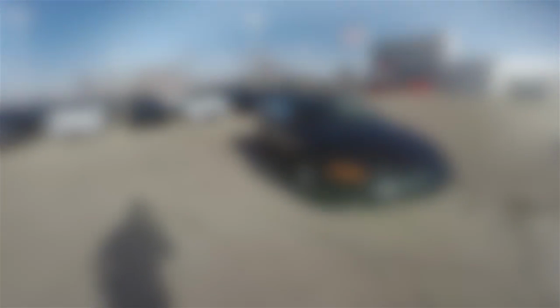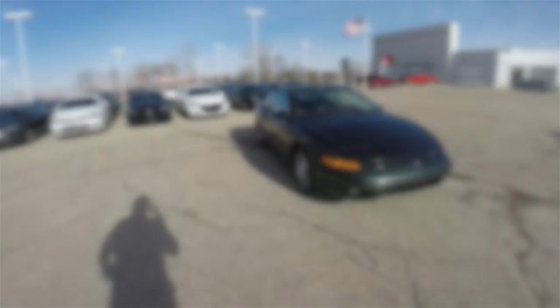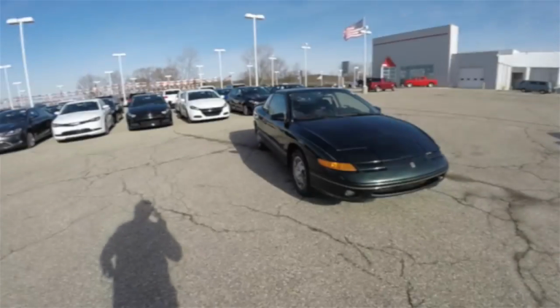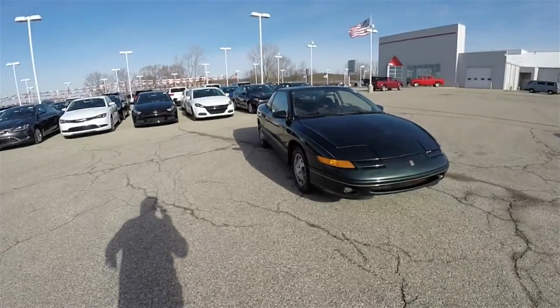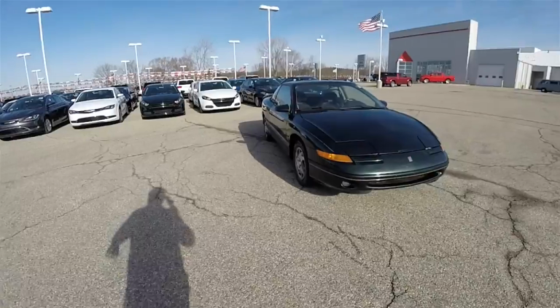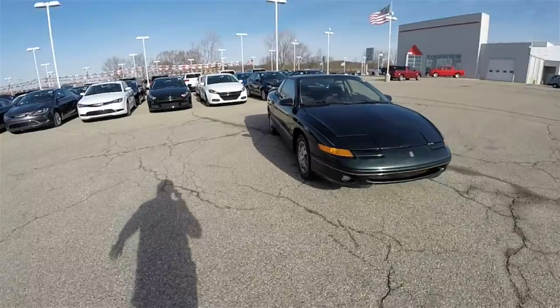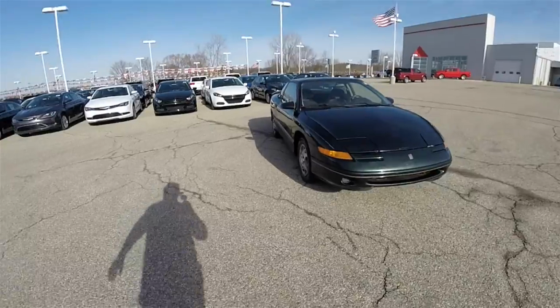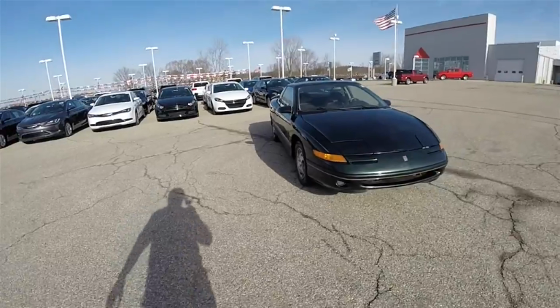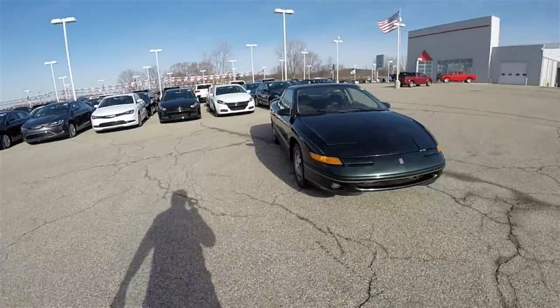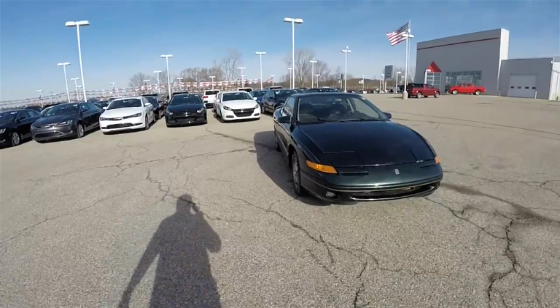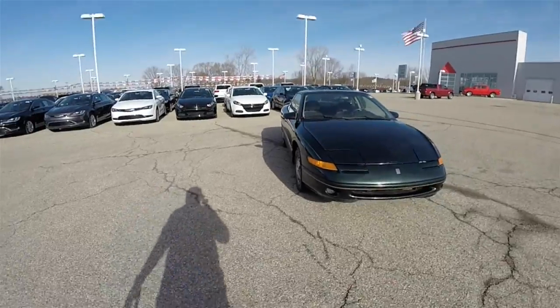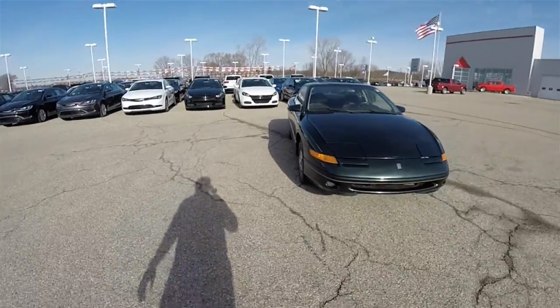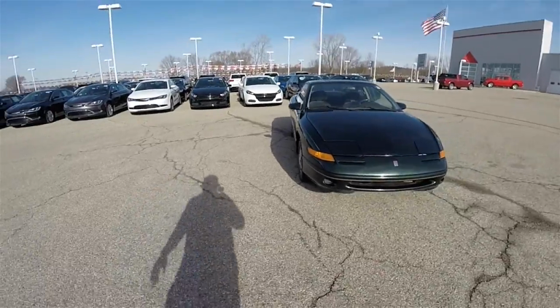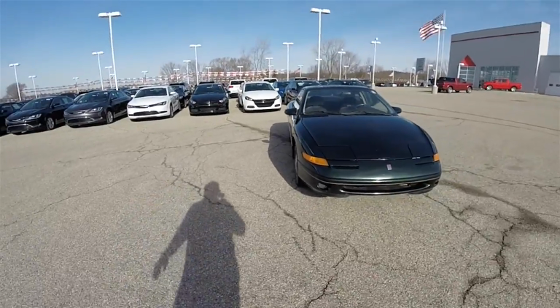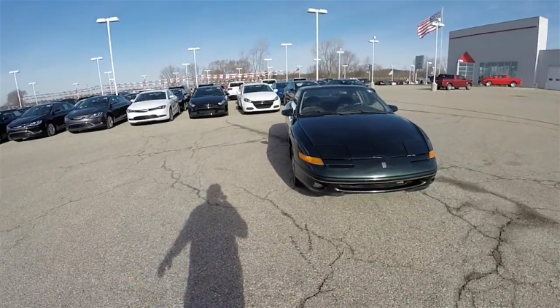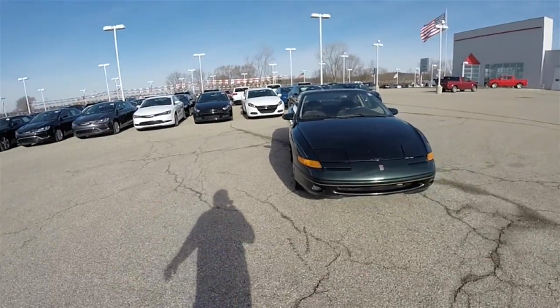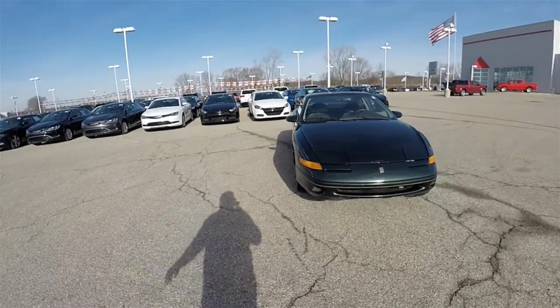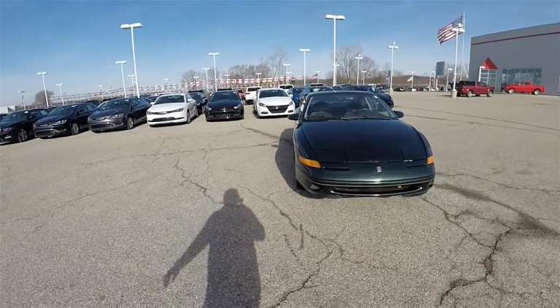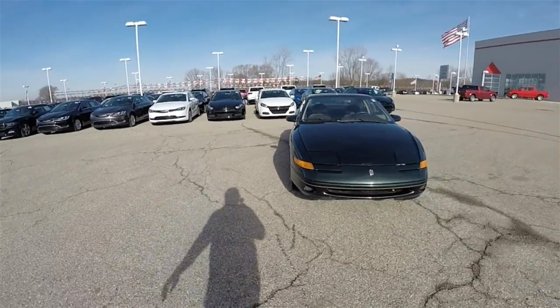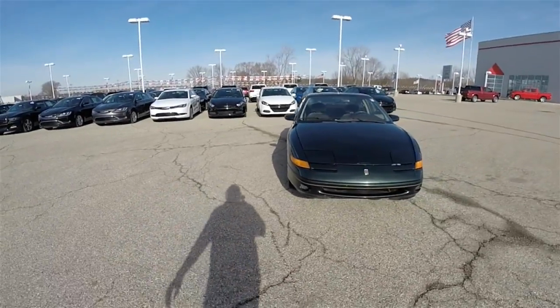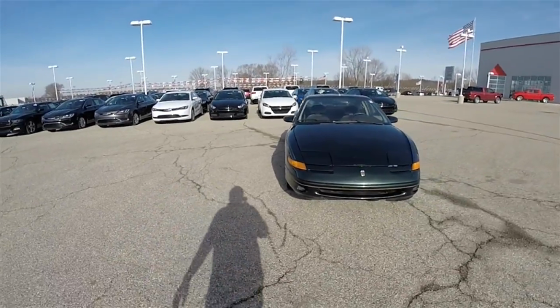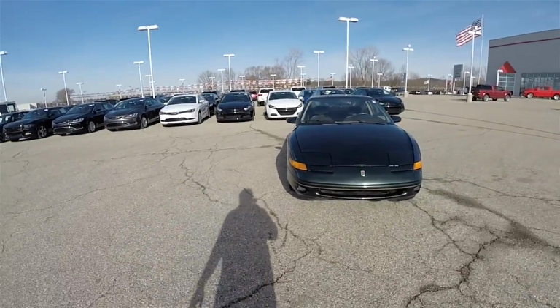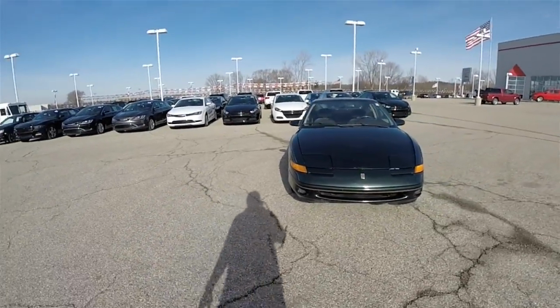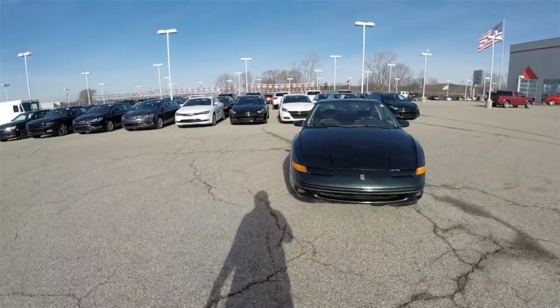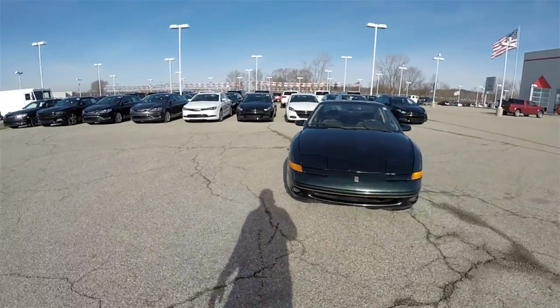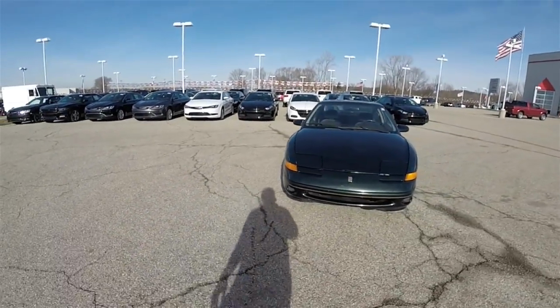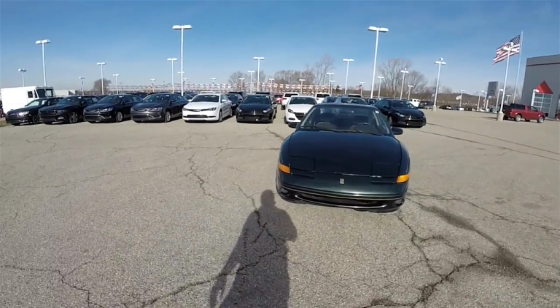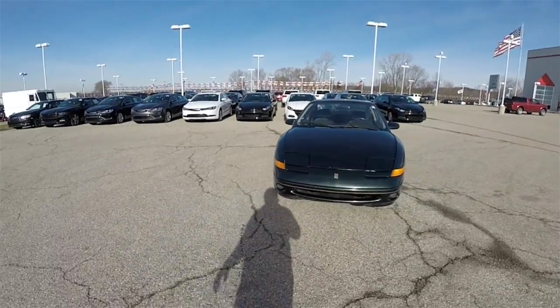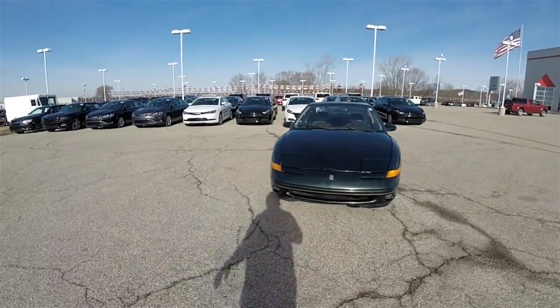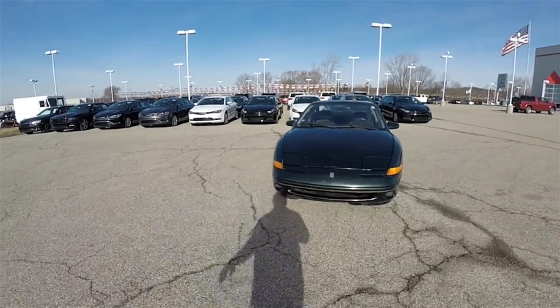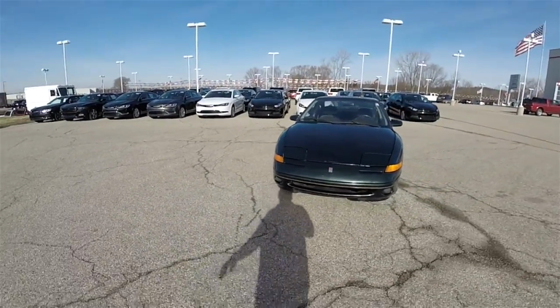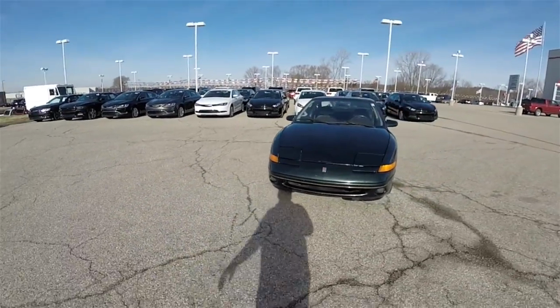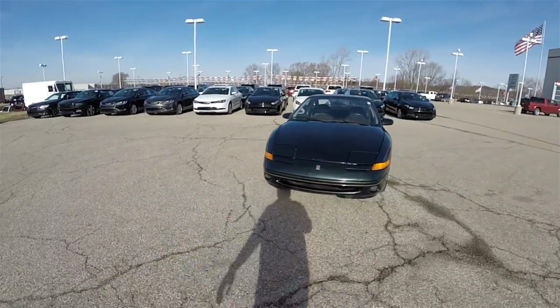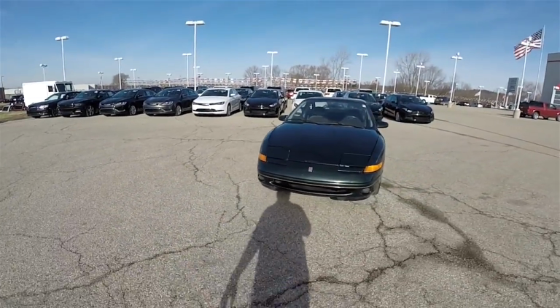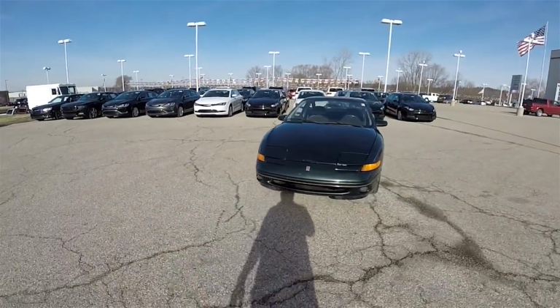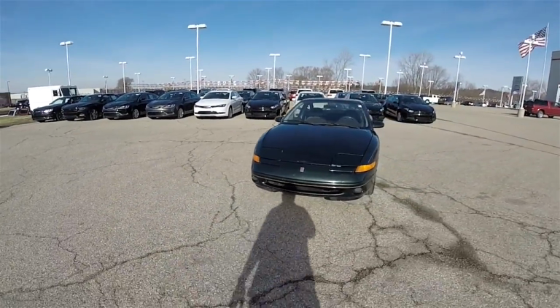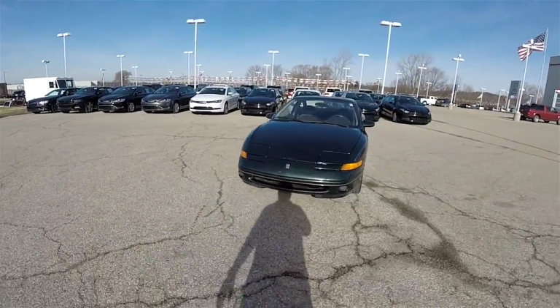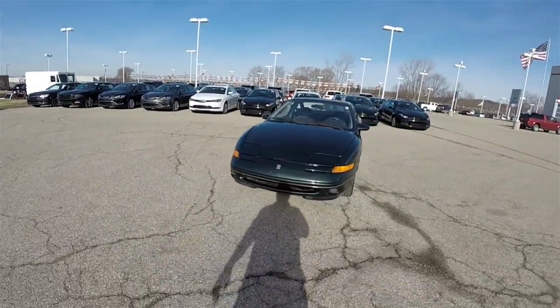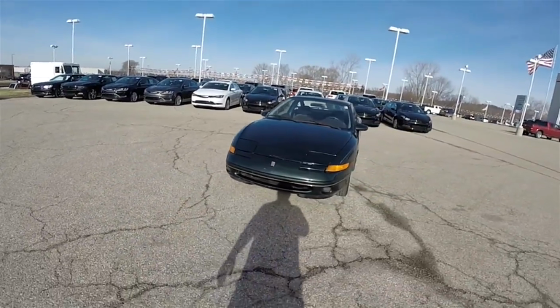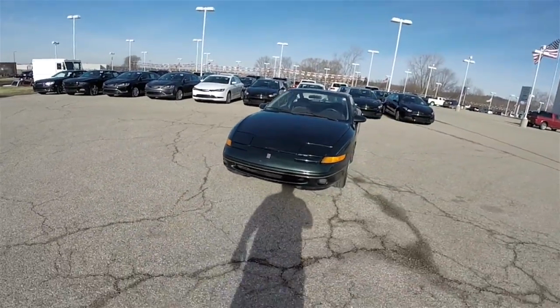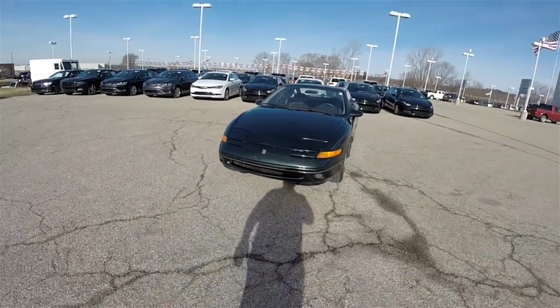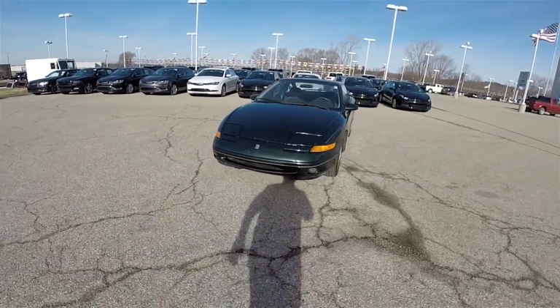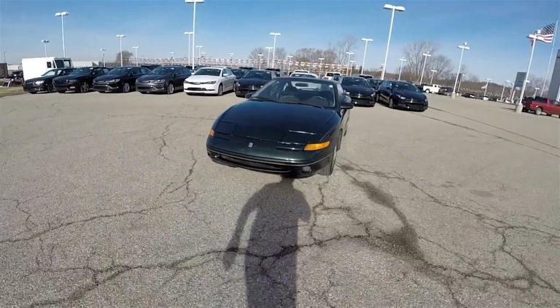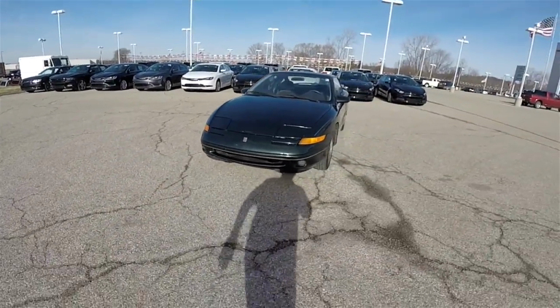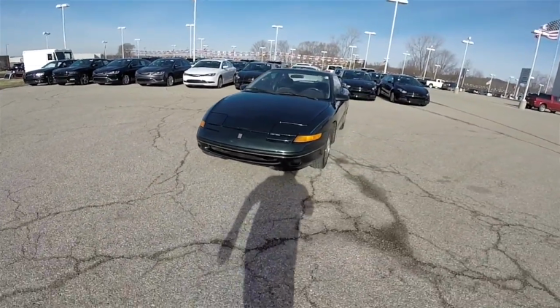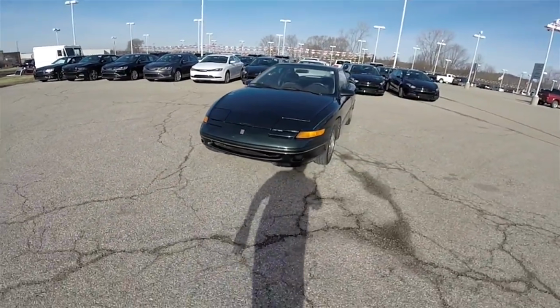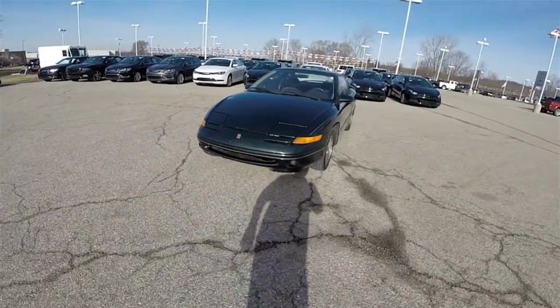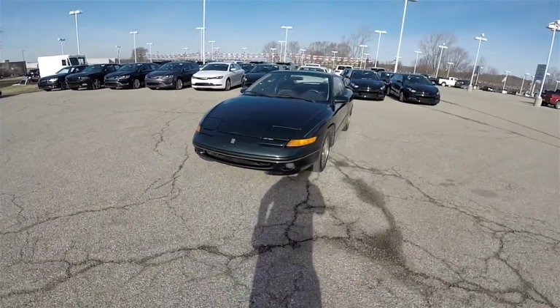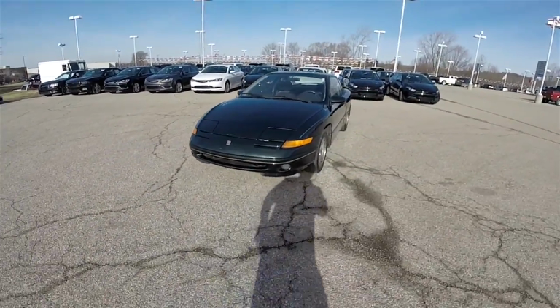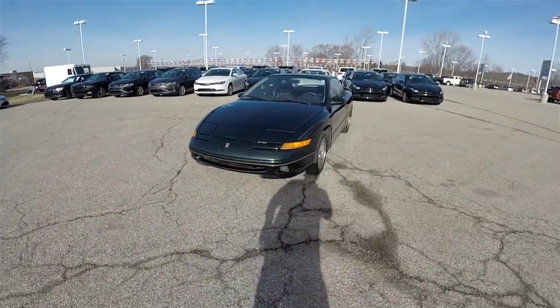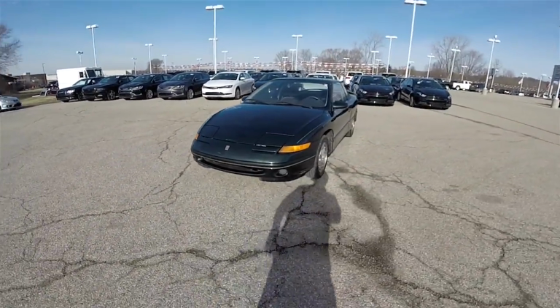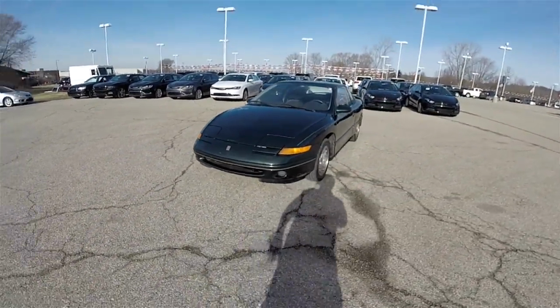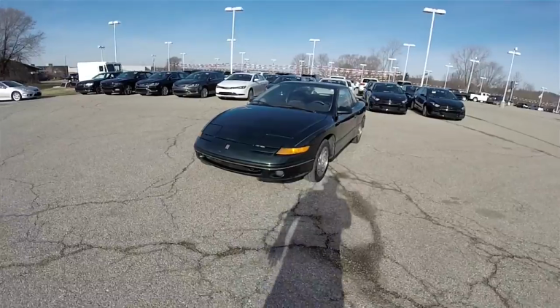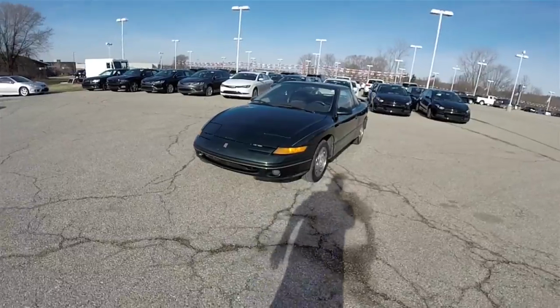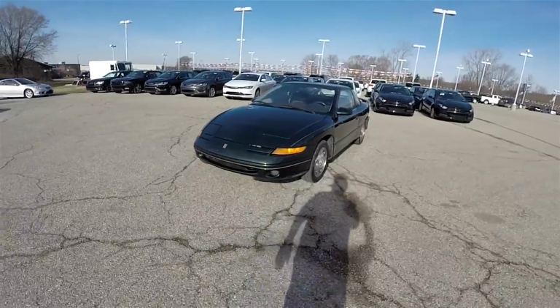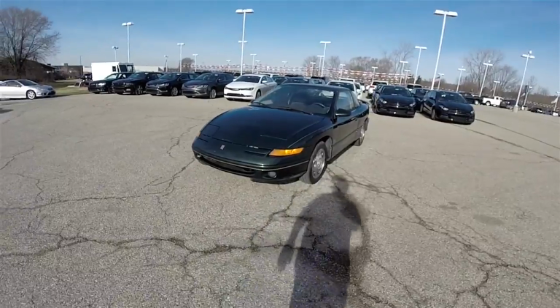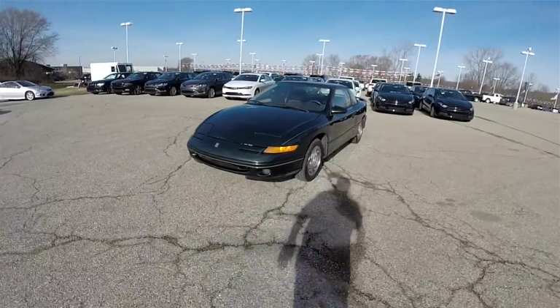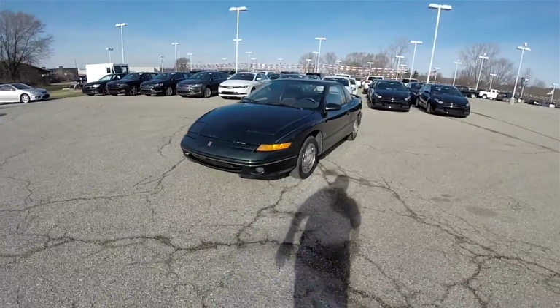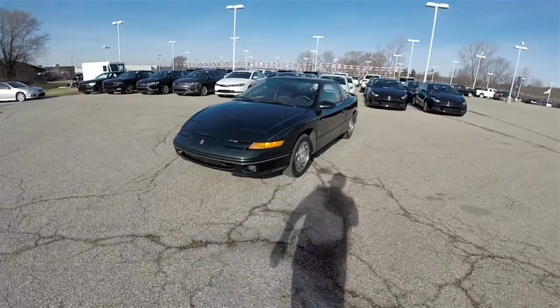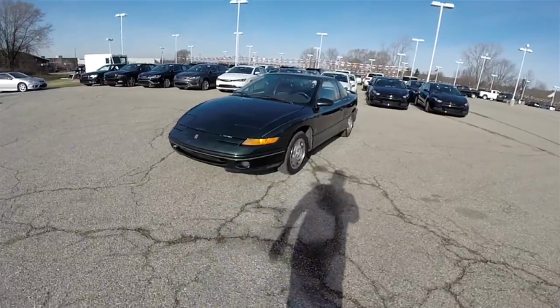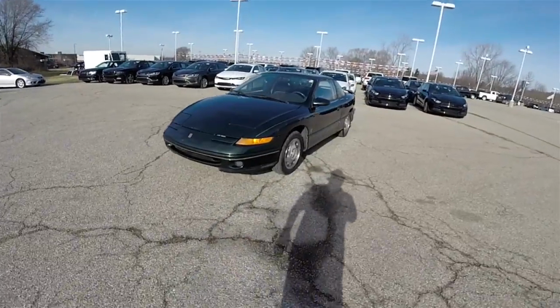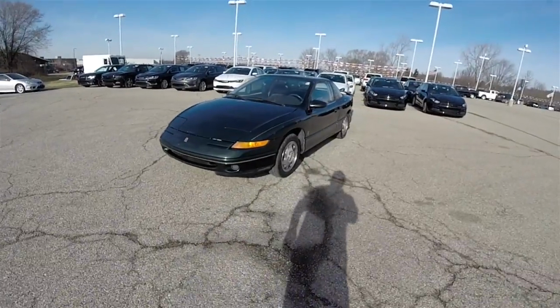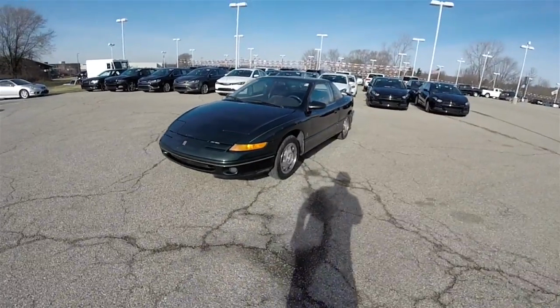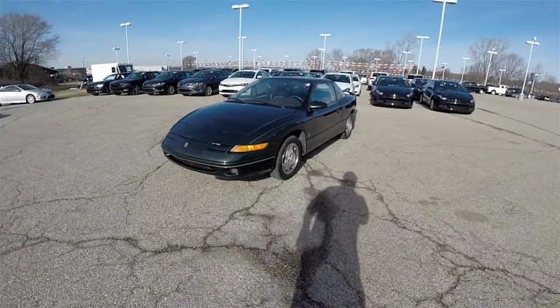Hello everyone. Today we're going to take a quick walk-around look at this very nice little Saturn SC2. It's a 1996.